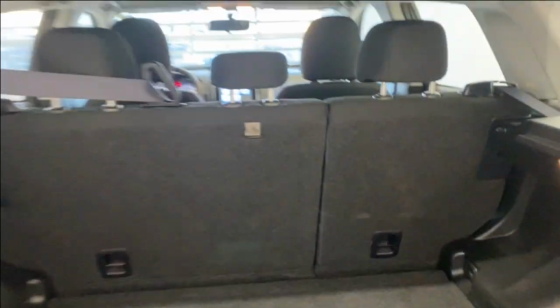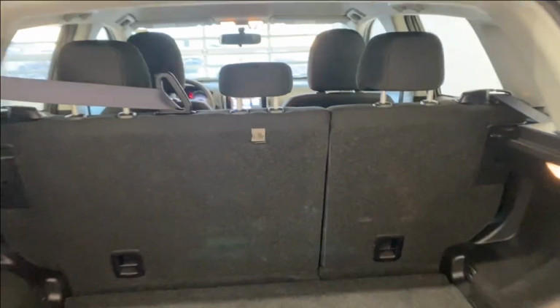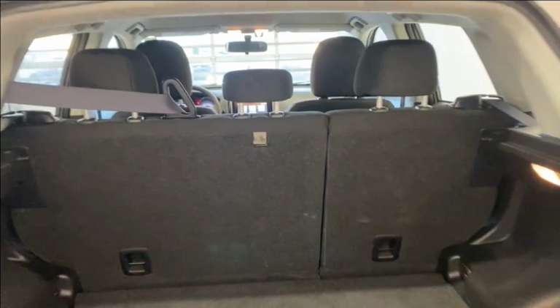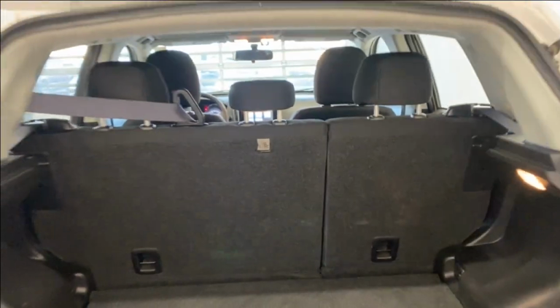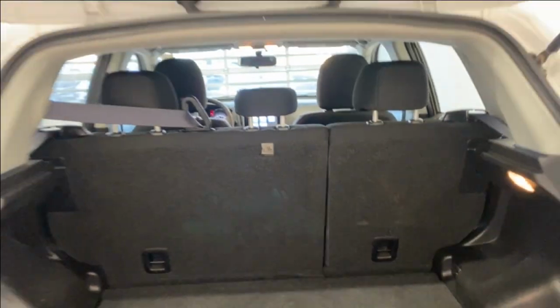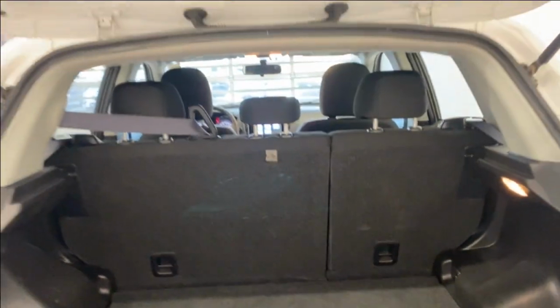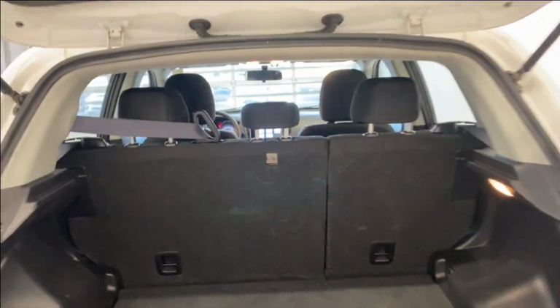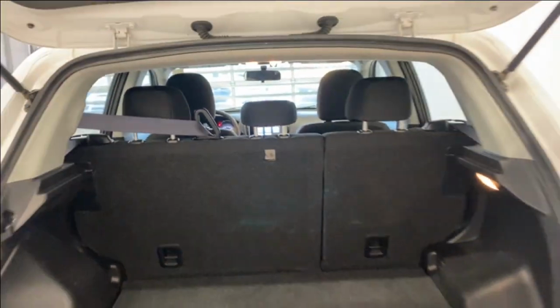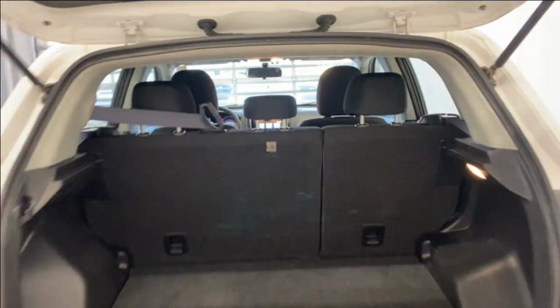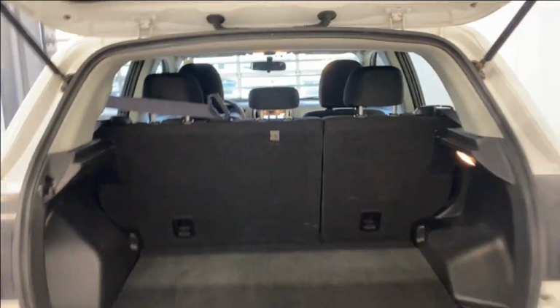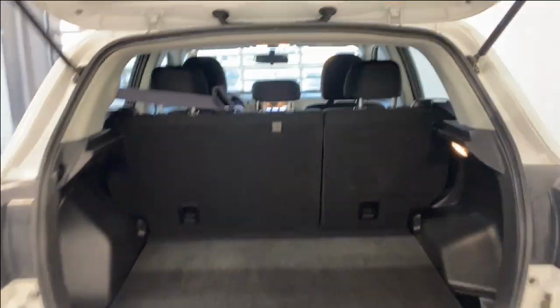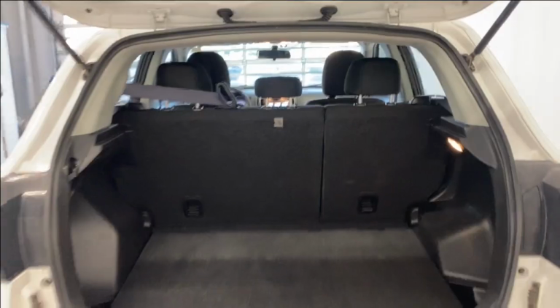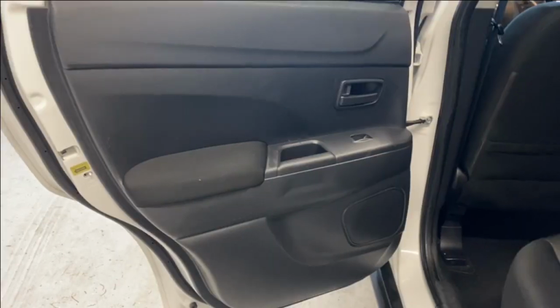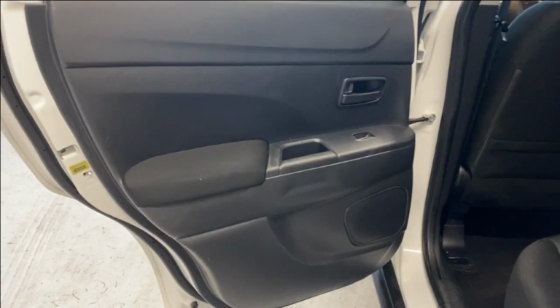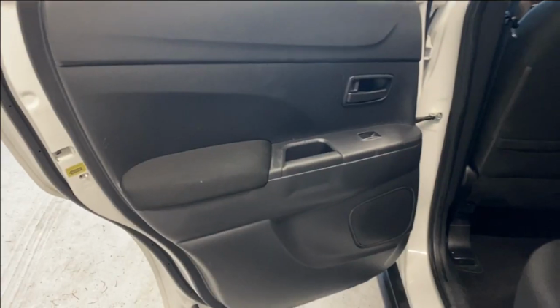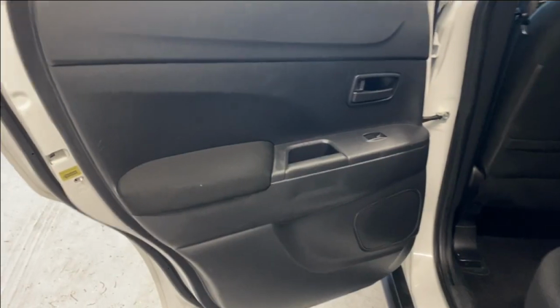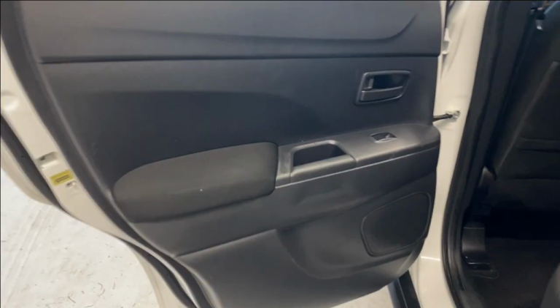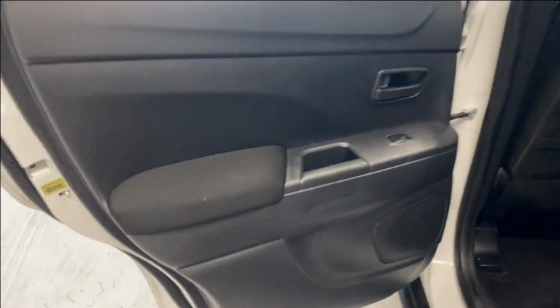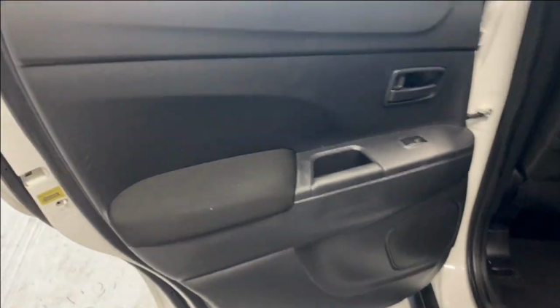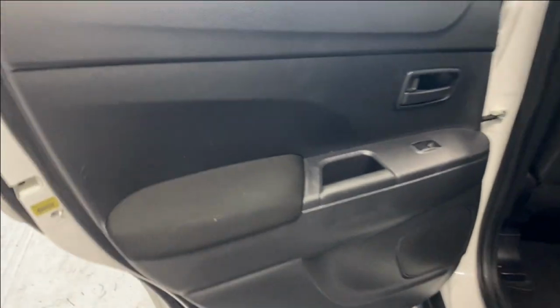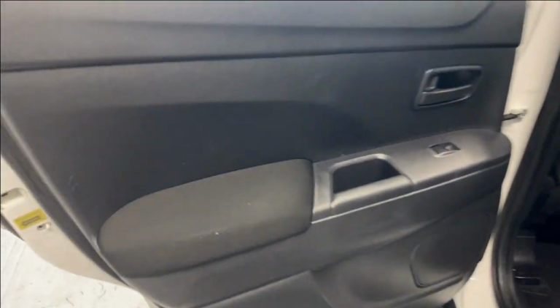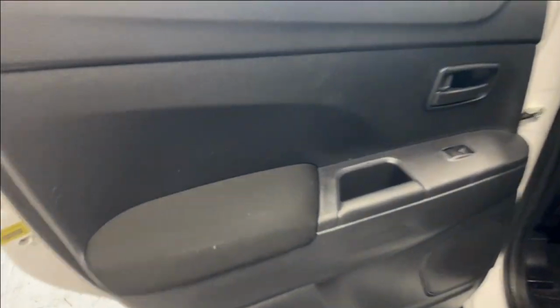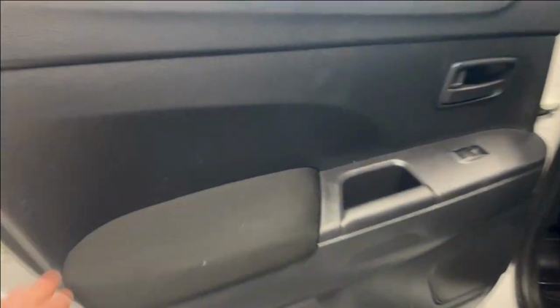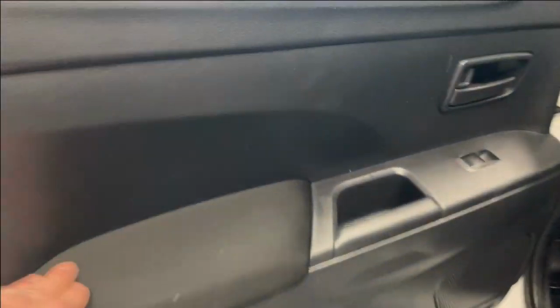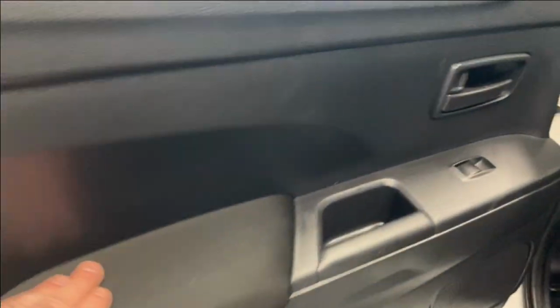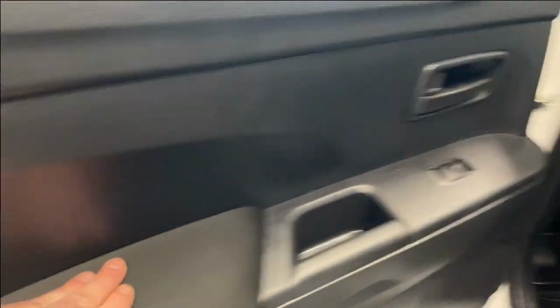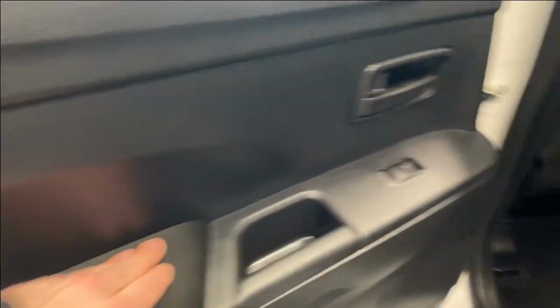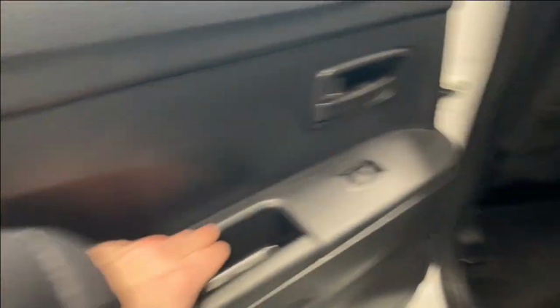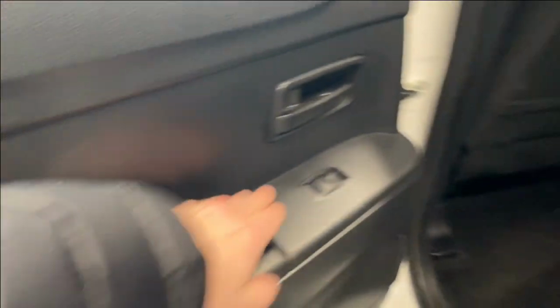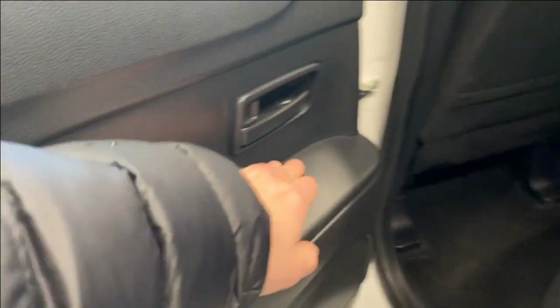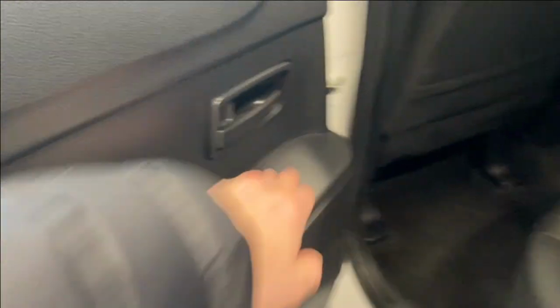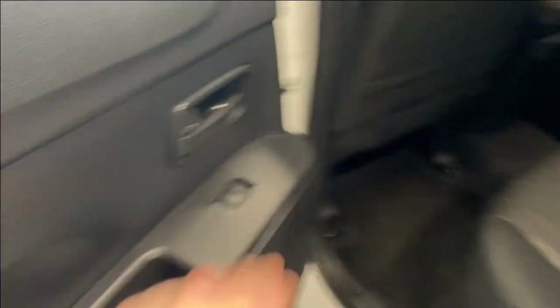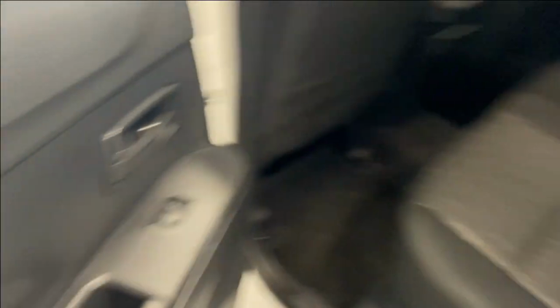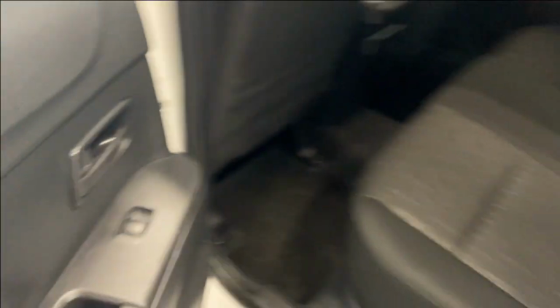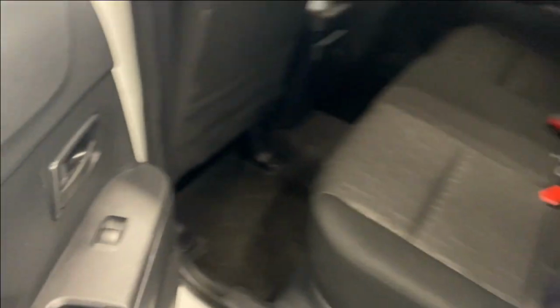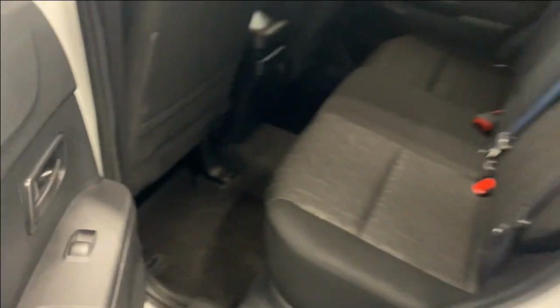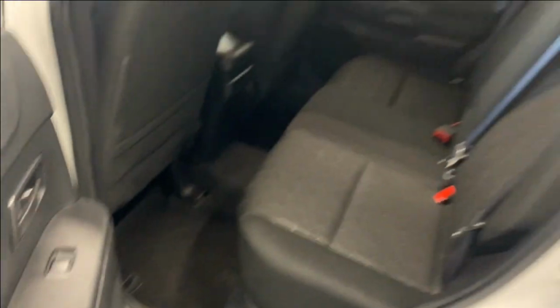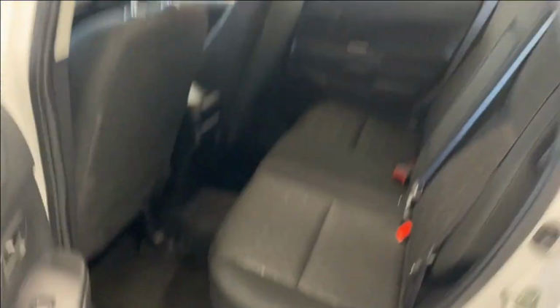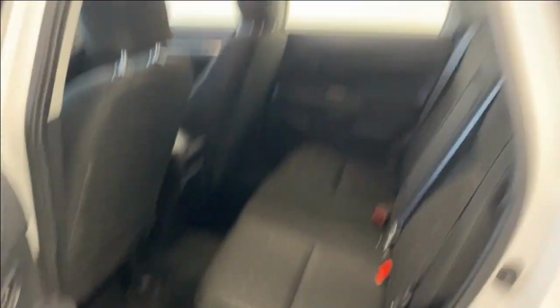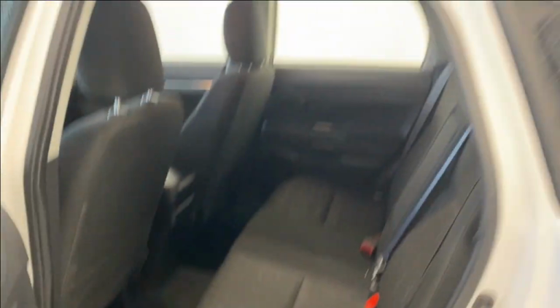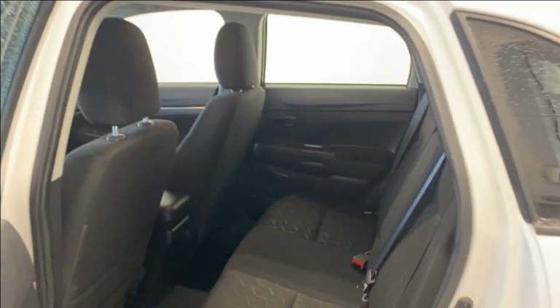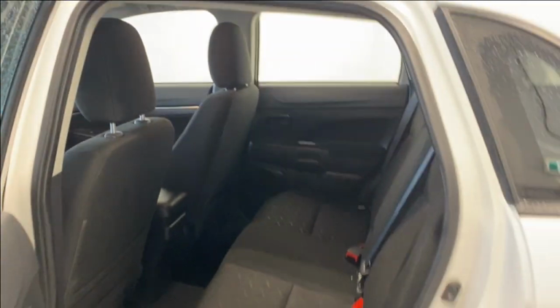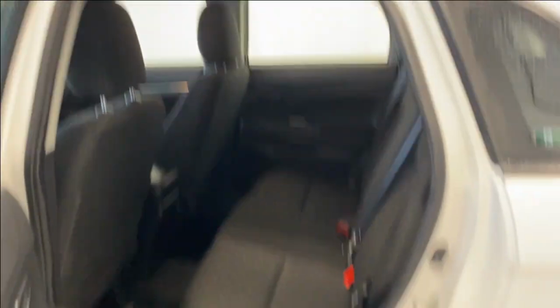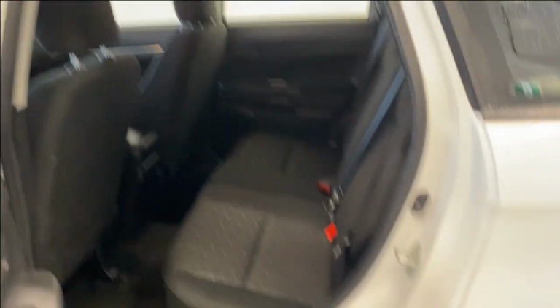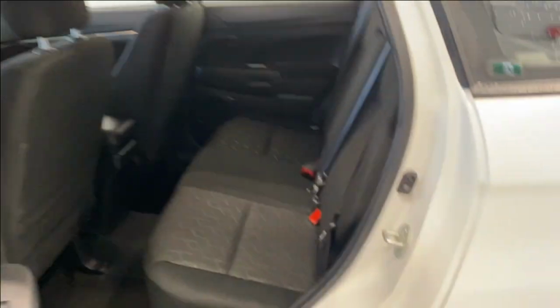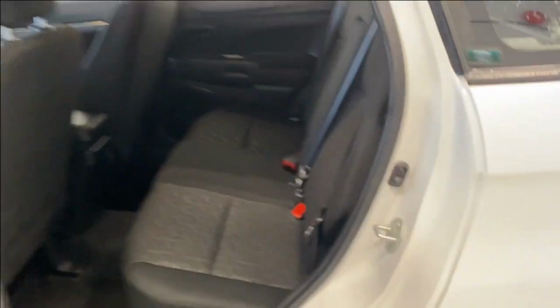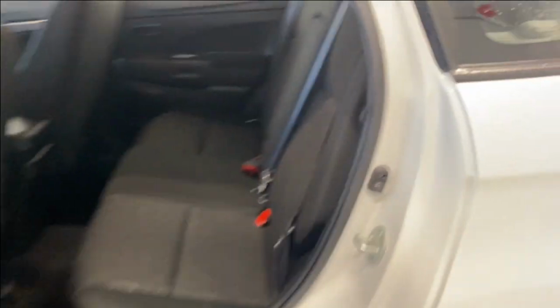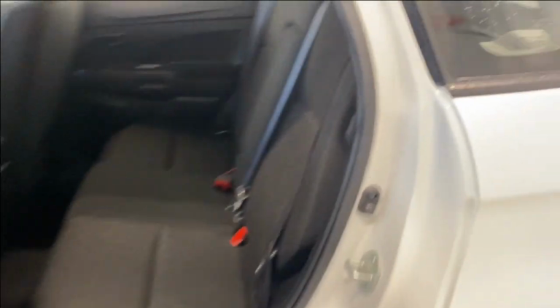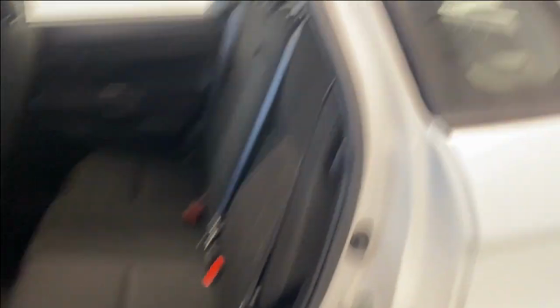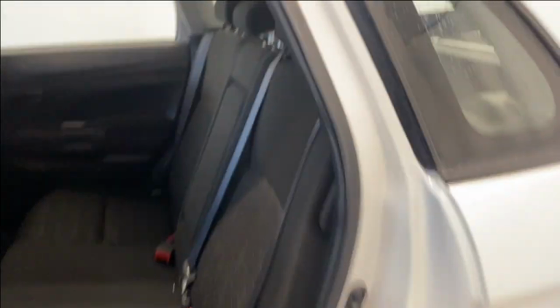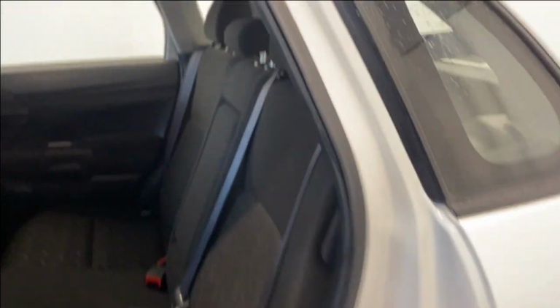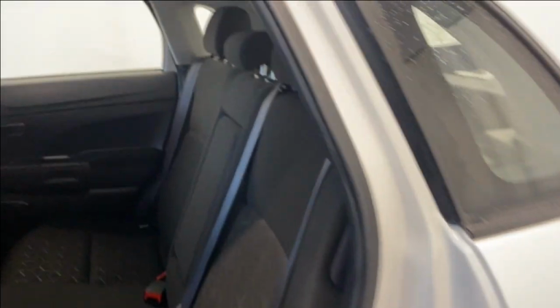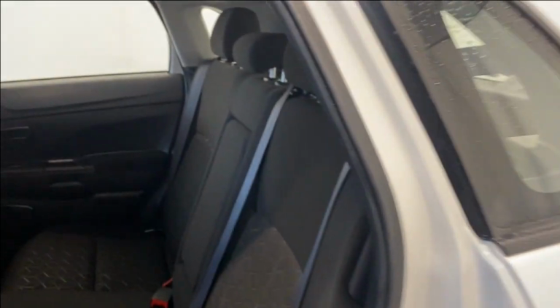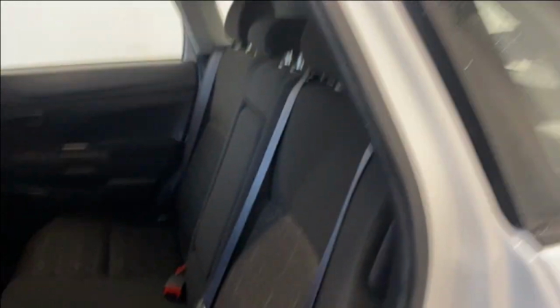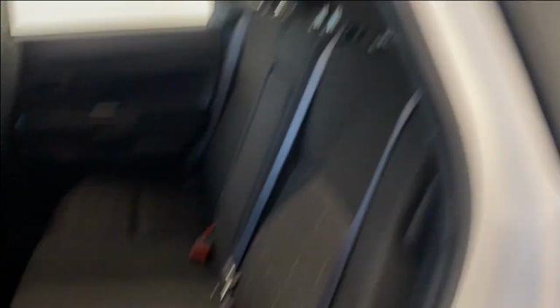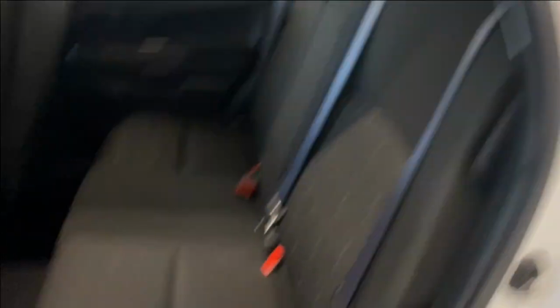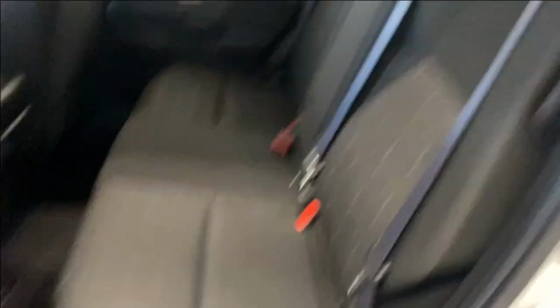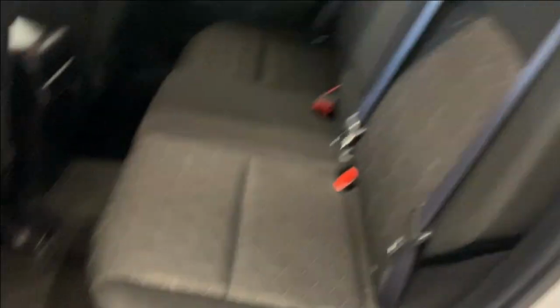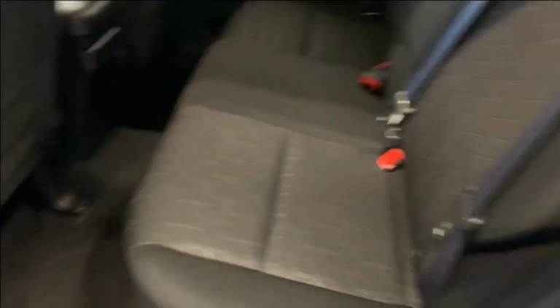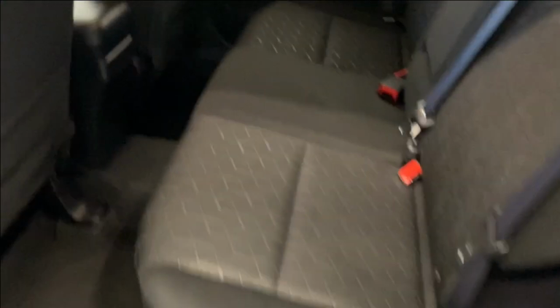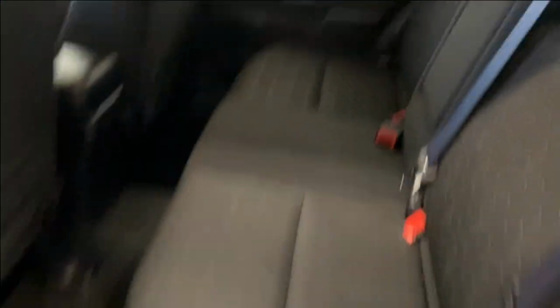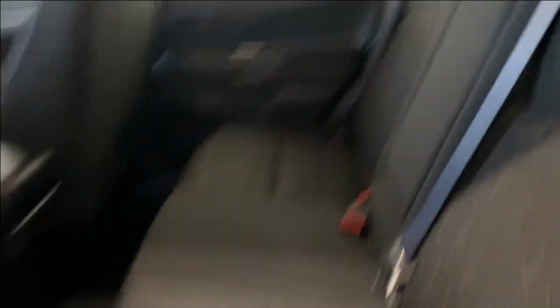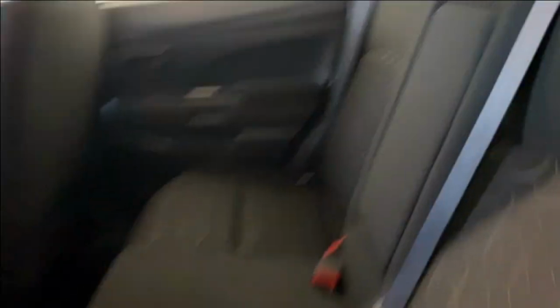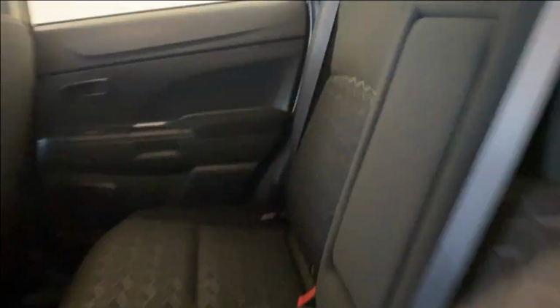Let's take a look at those back seats. From the back you have a nice armrest, power windows, tons of light and headroom here in the rear, and the same cloth upholstery as you have in the front.